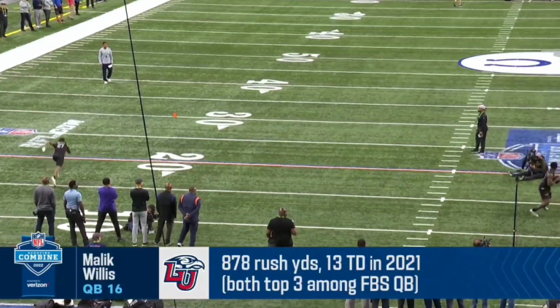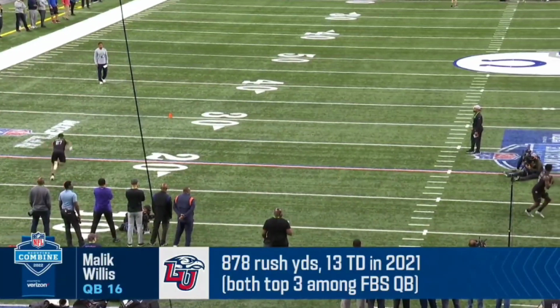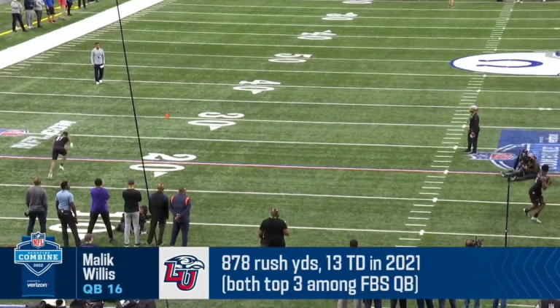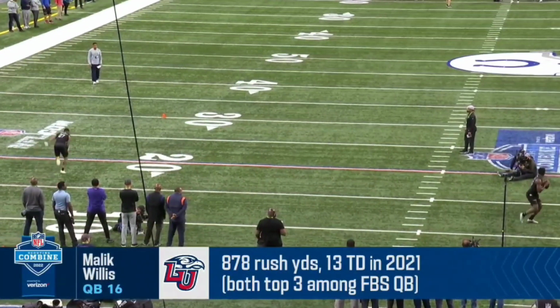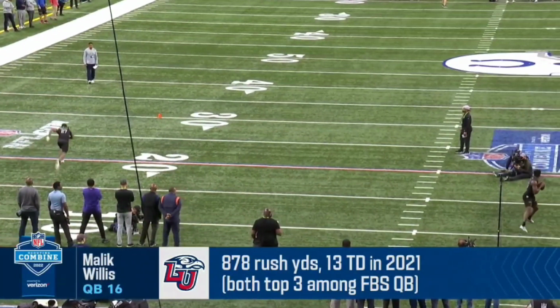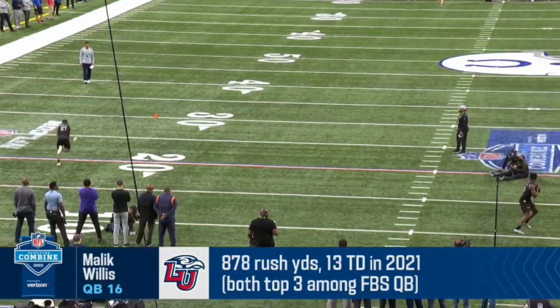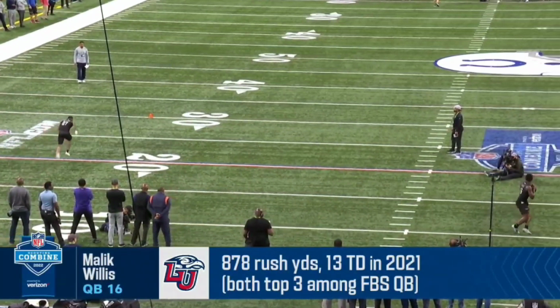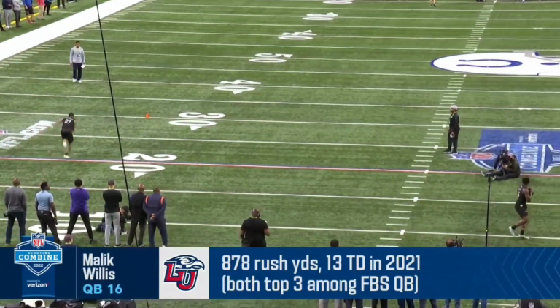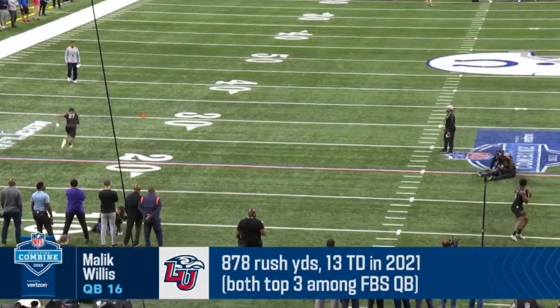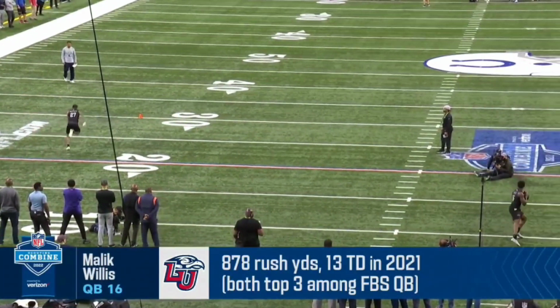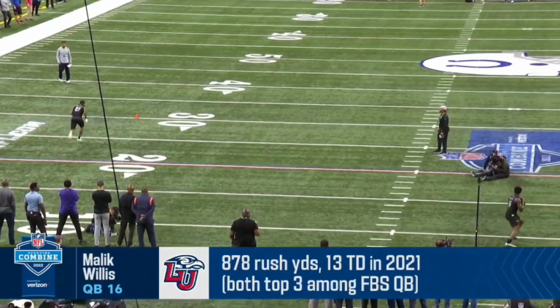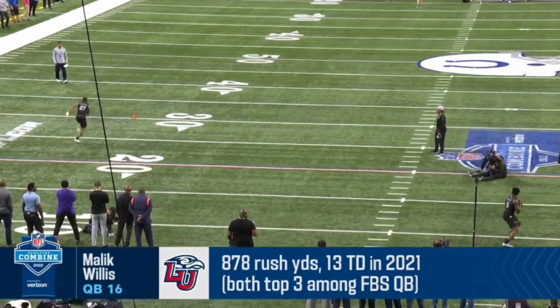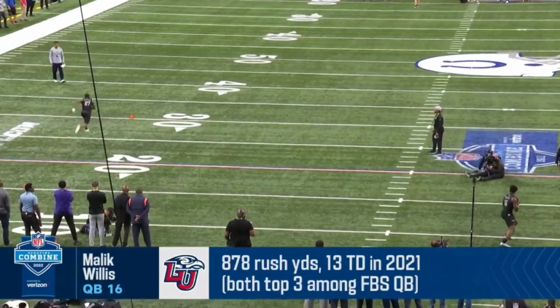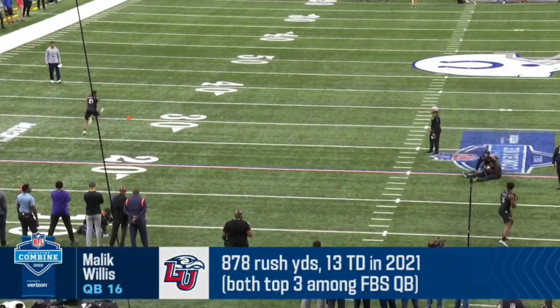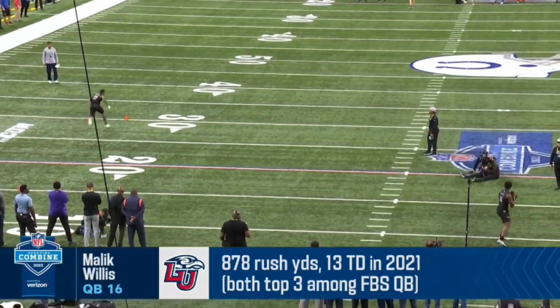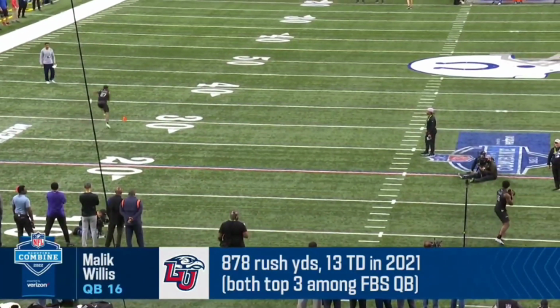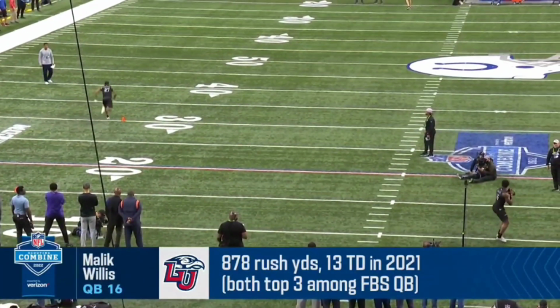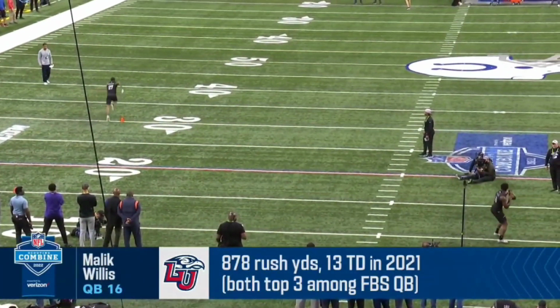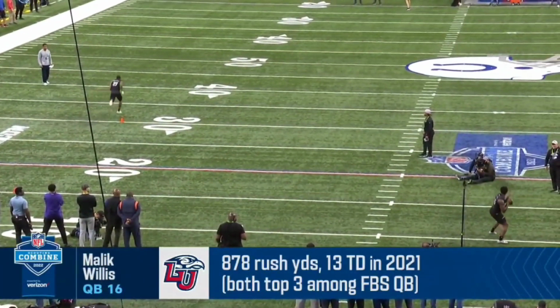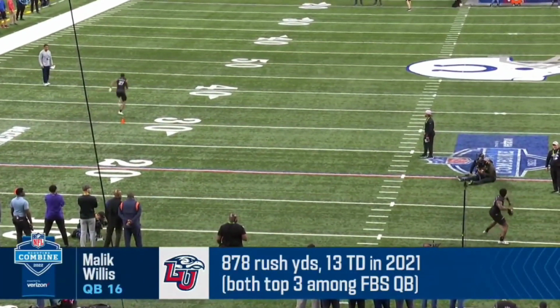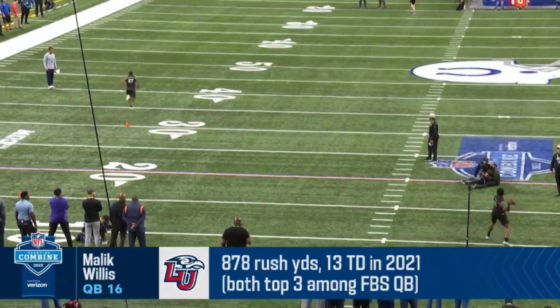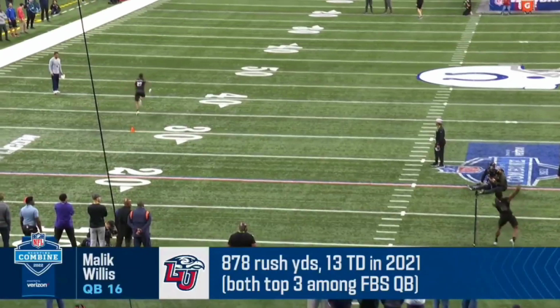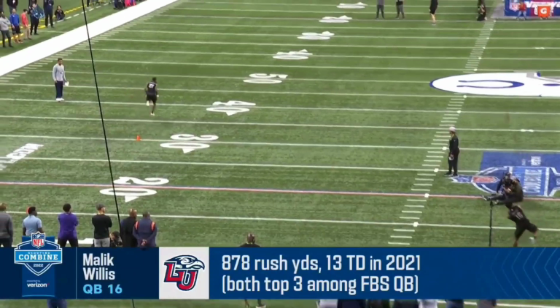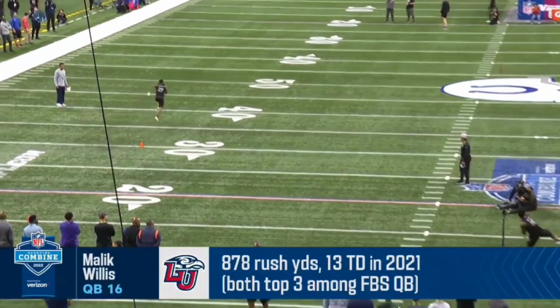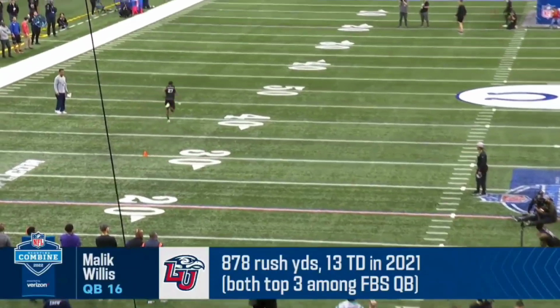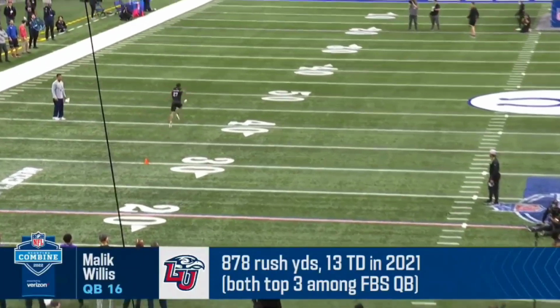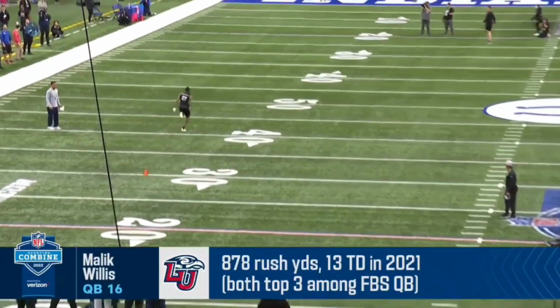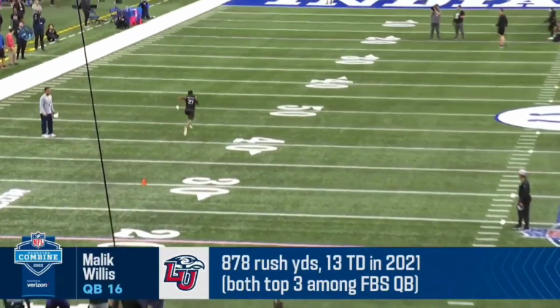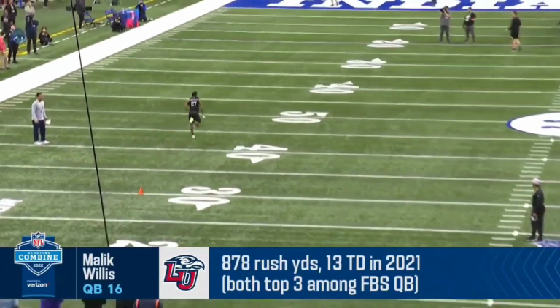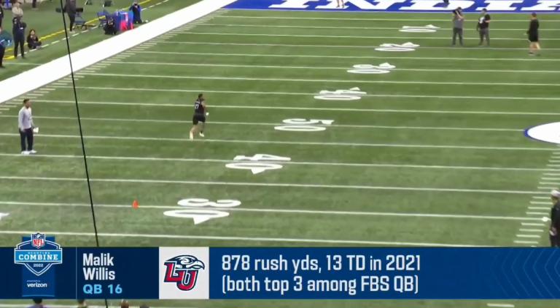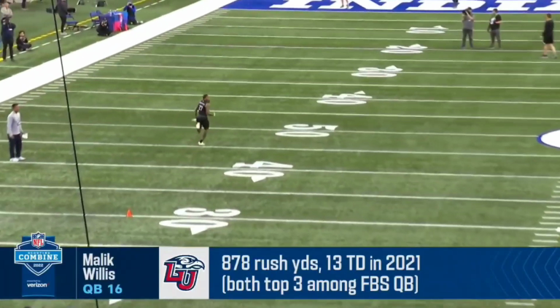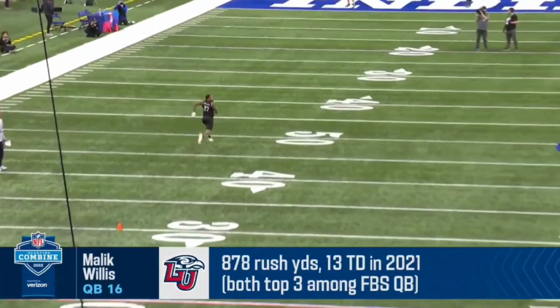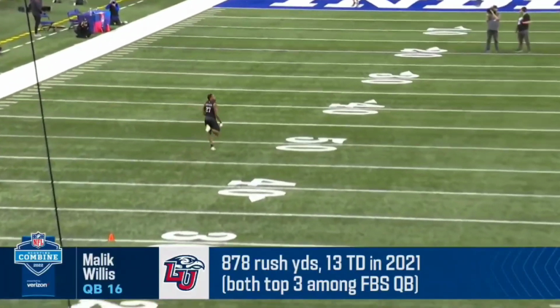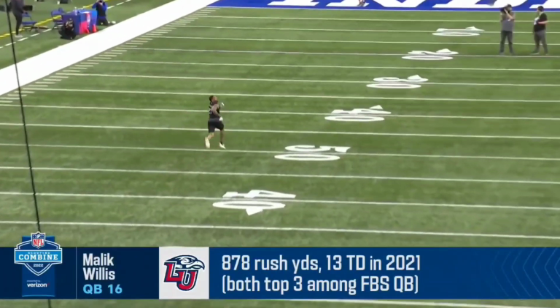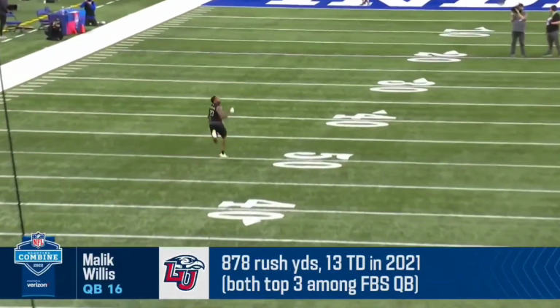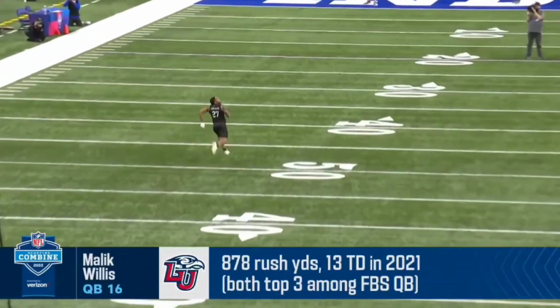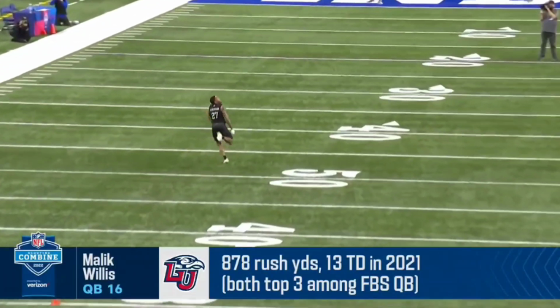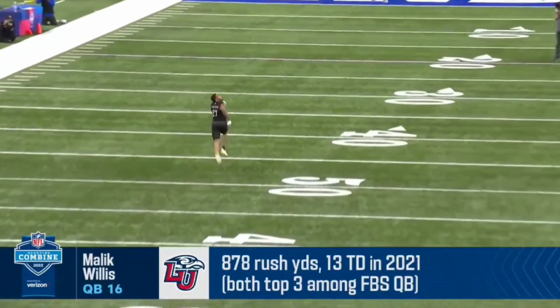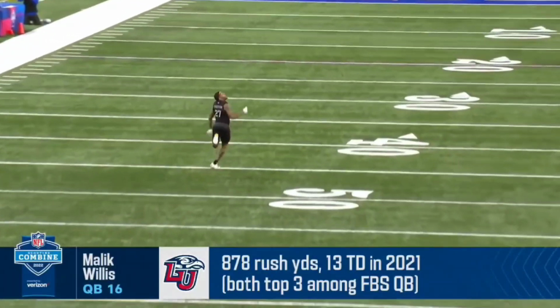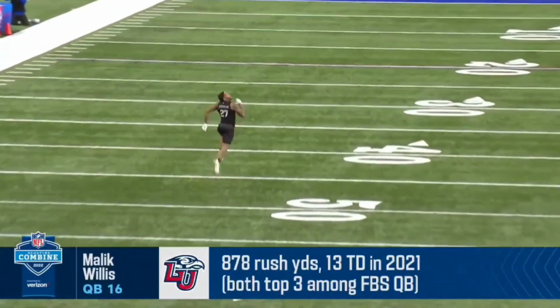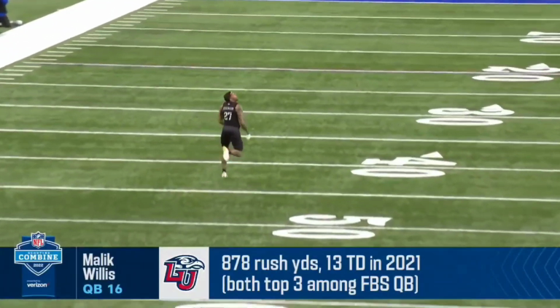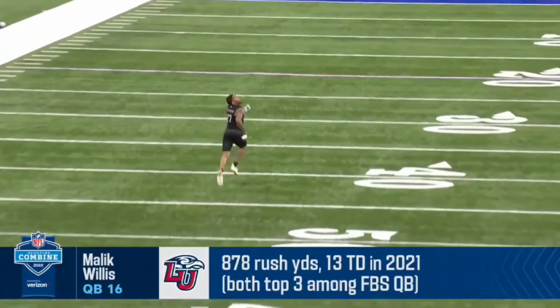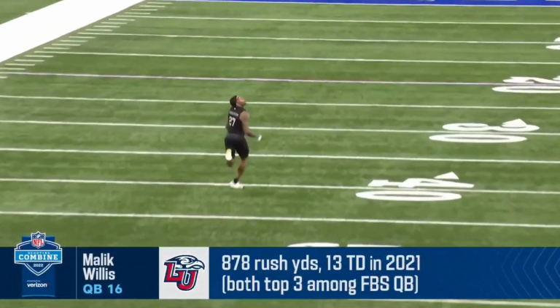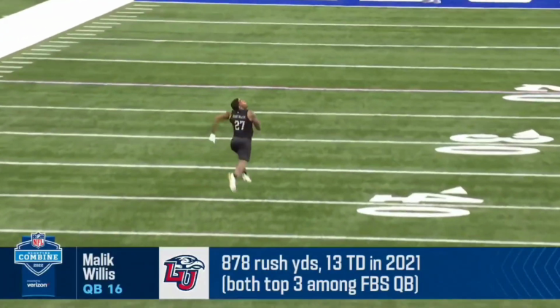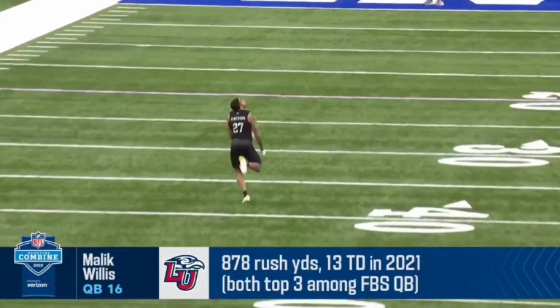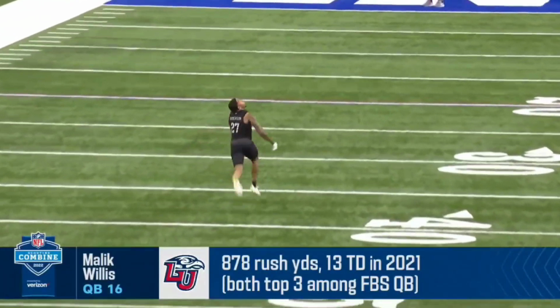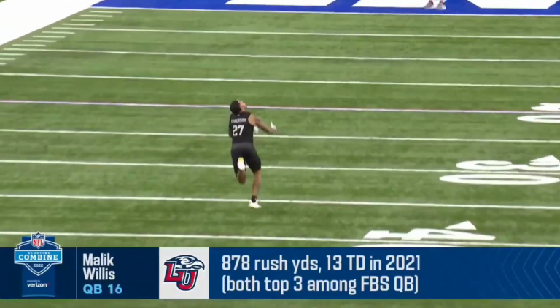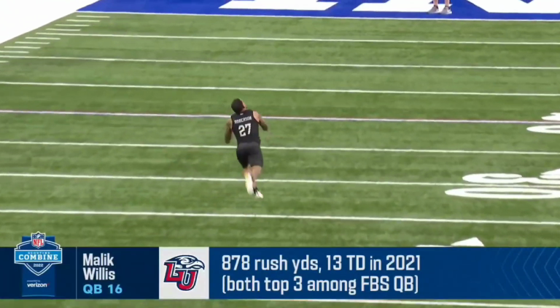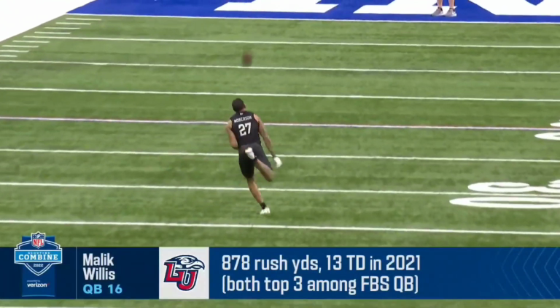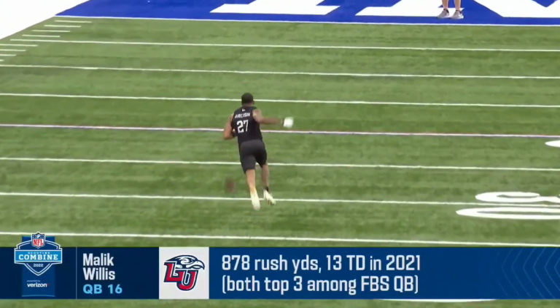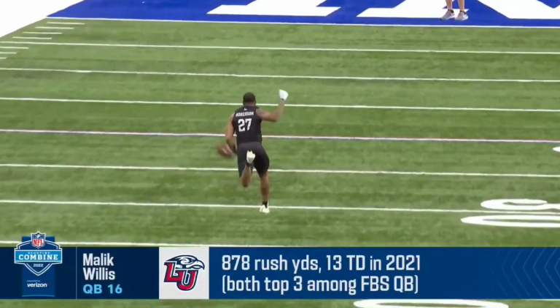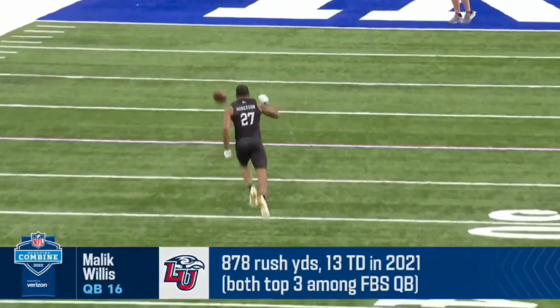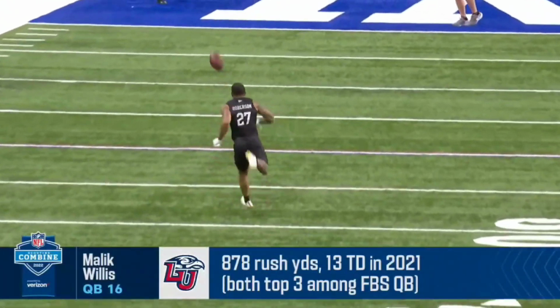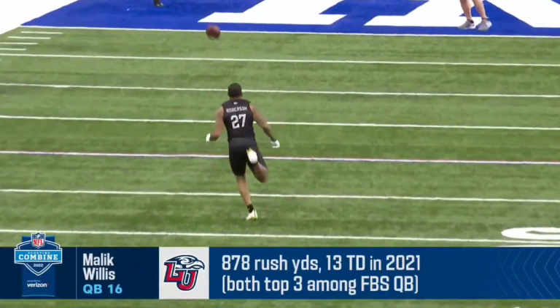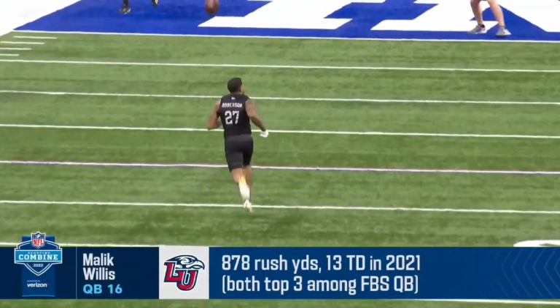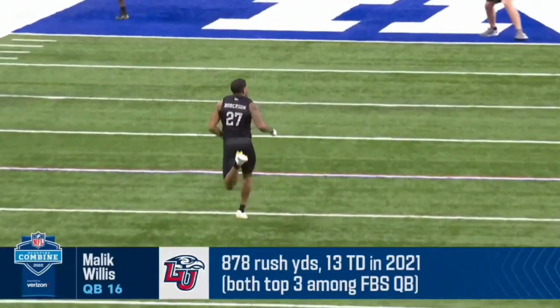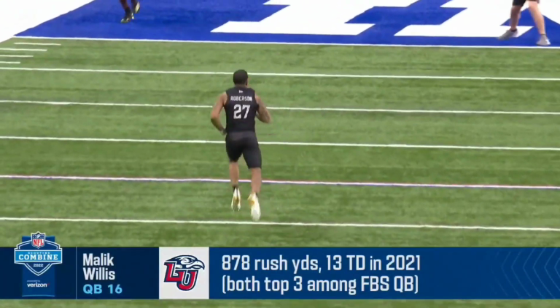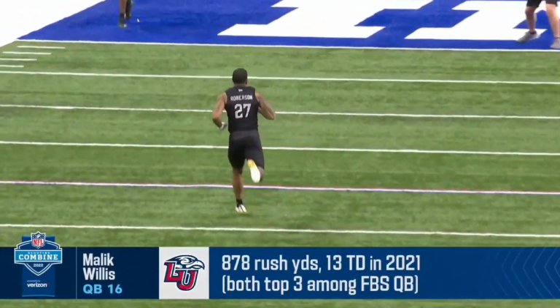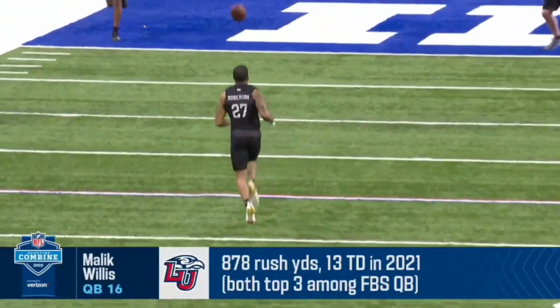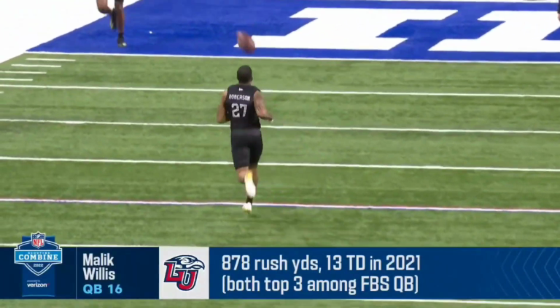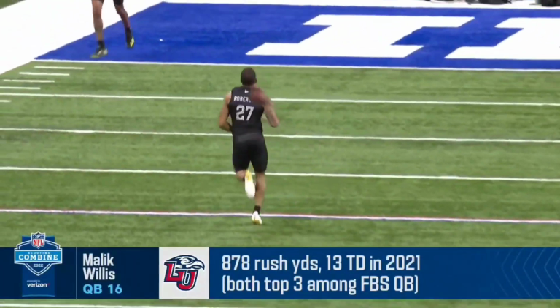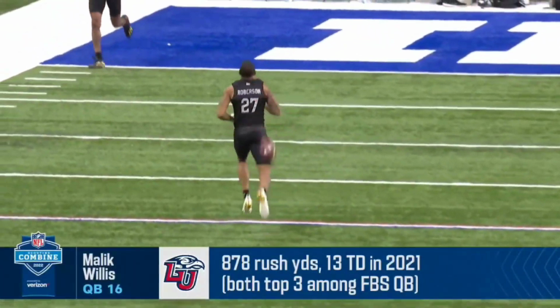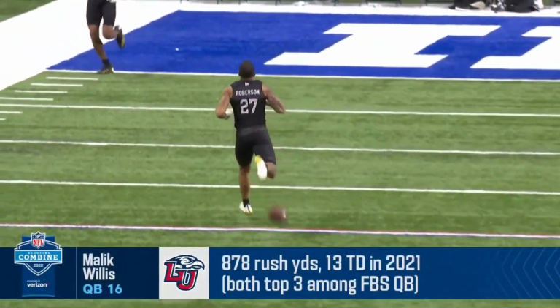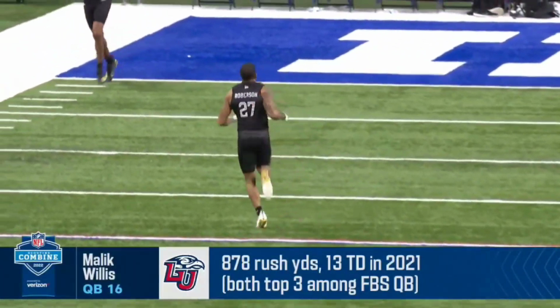Call that what it is — that was a dime. He's taking his time too. Oh my goodness. Just taking his time and letting it rip.